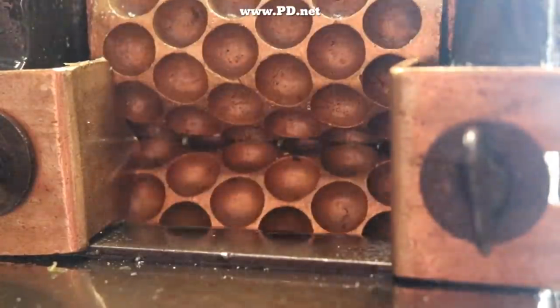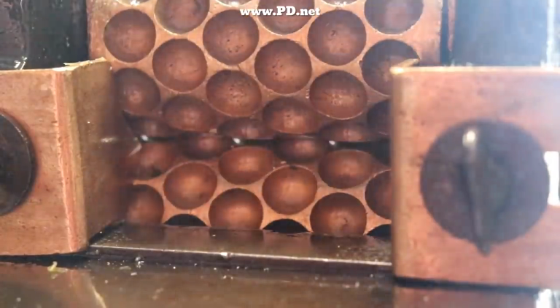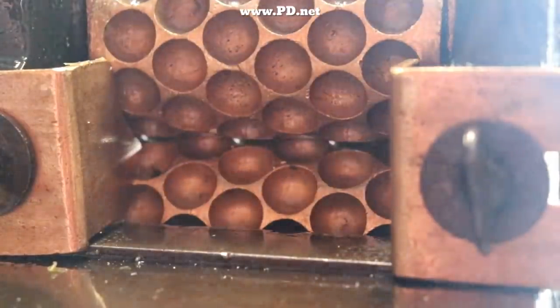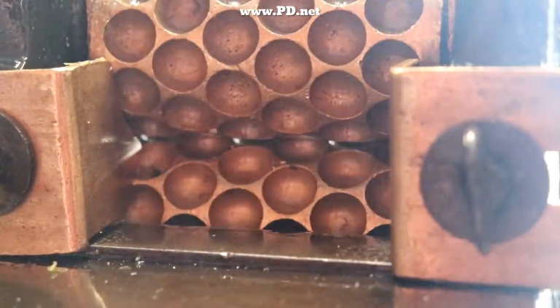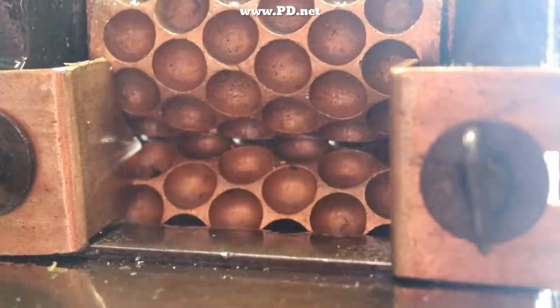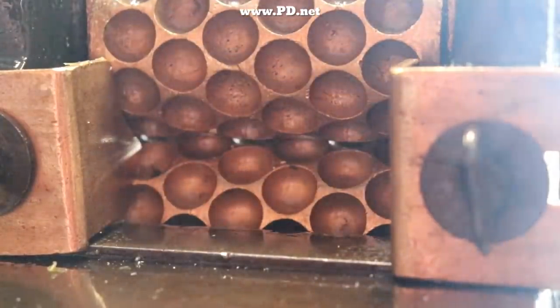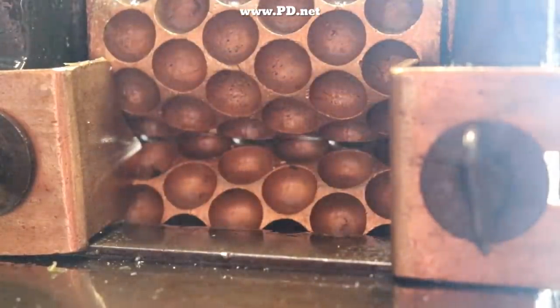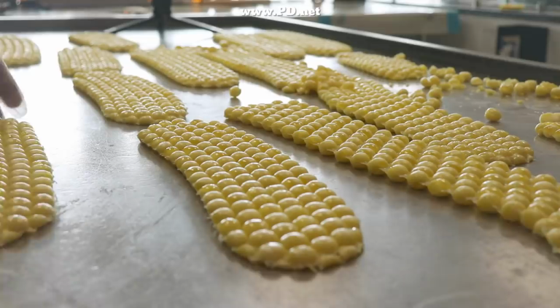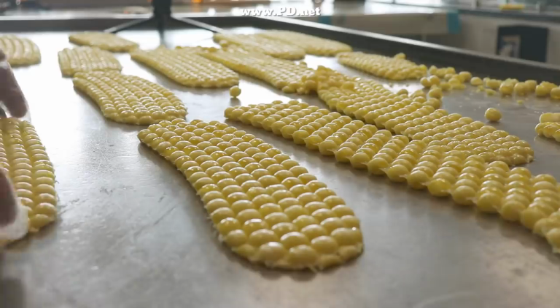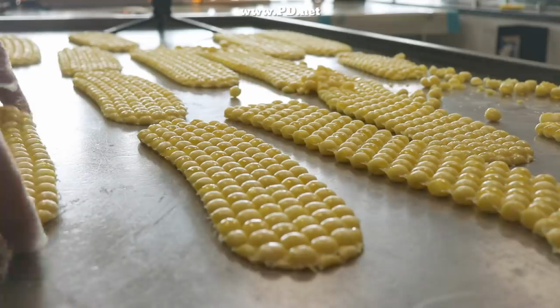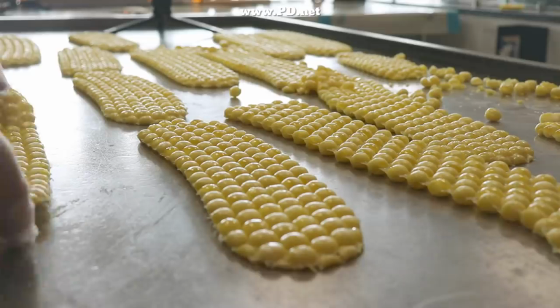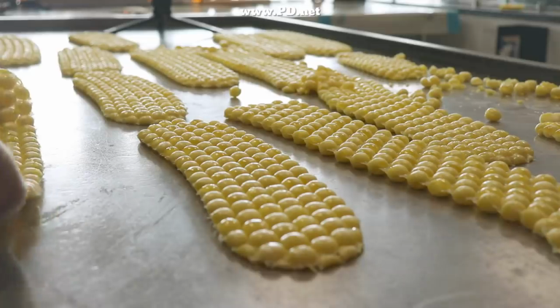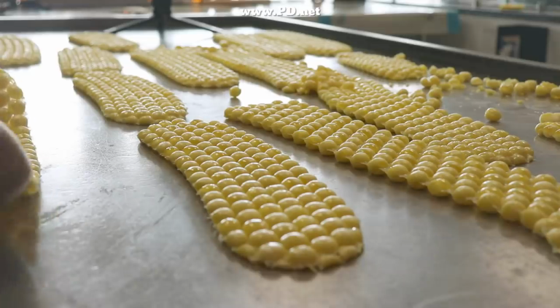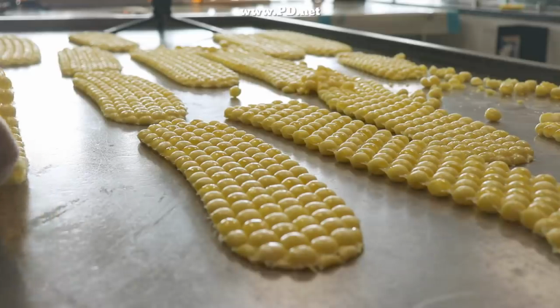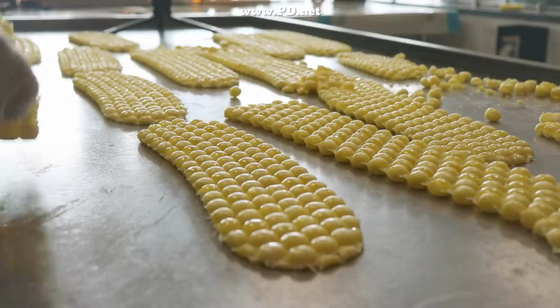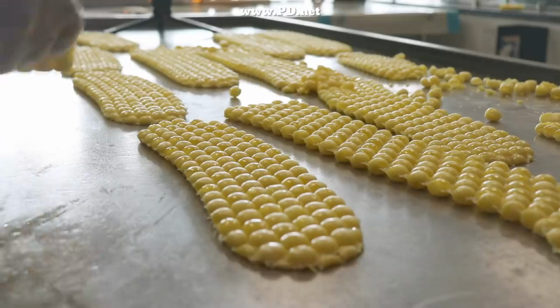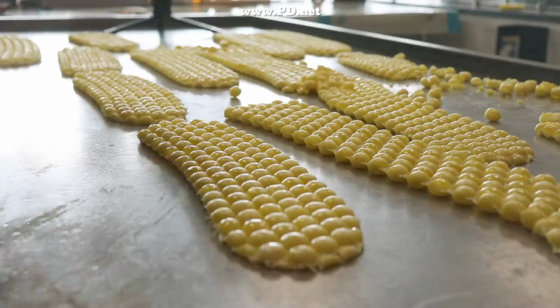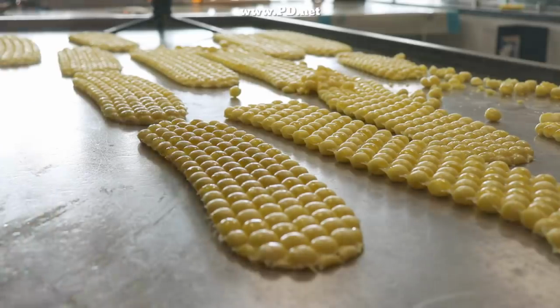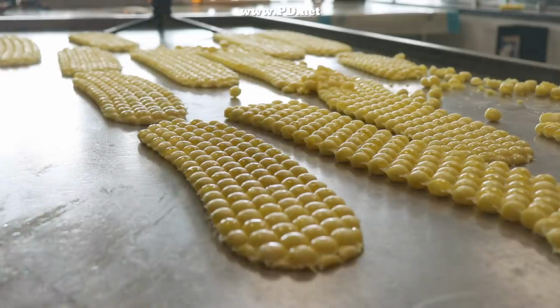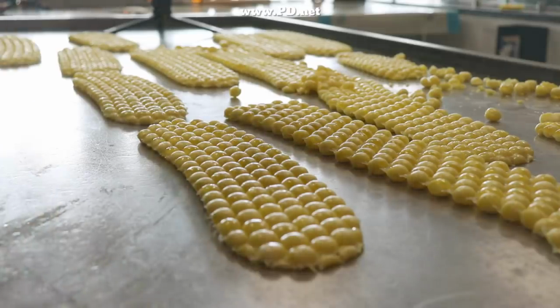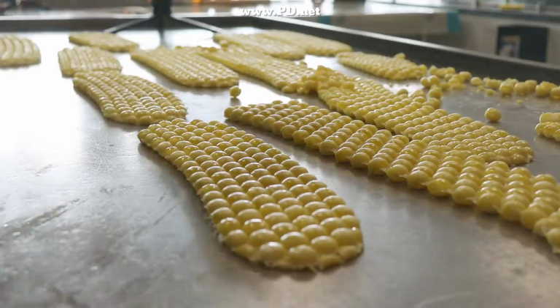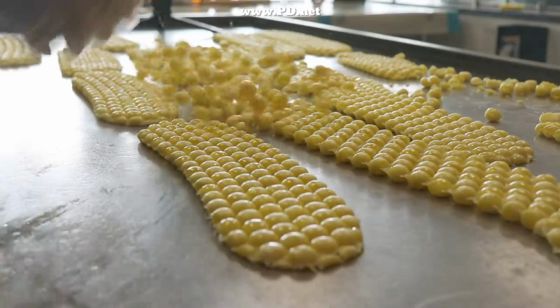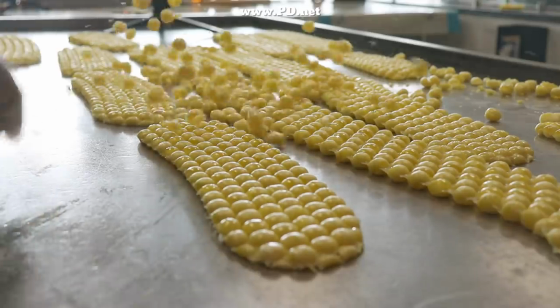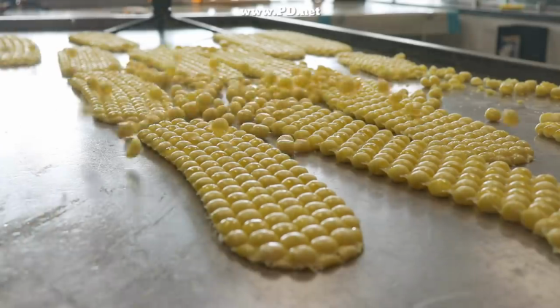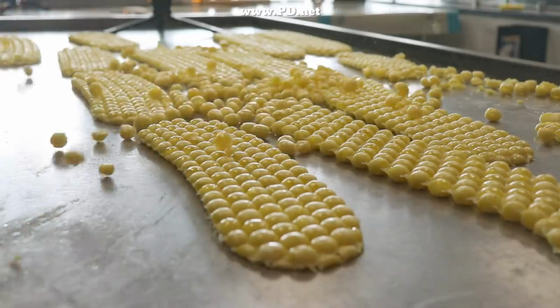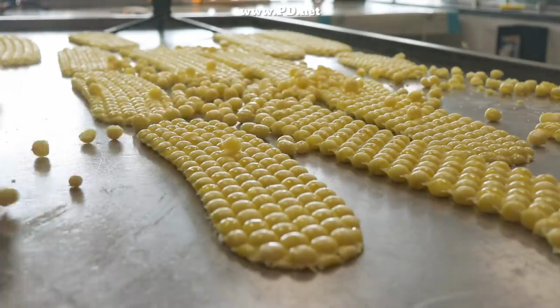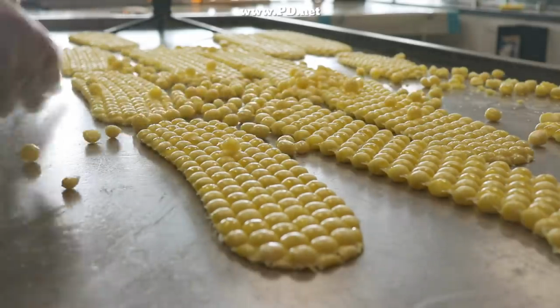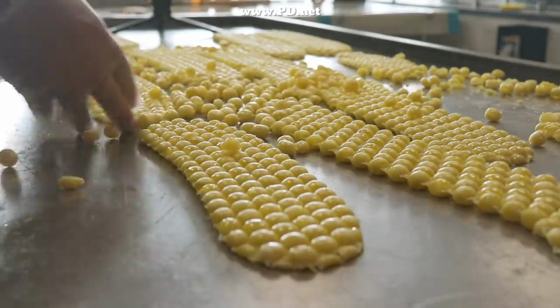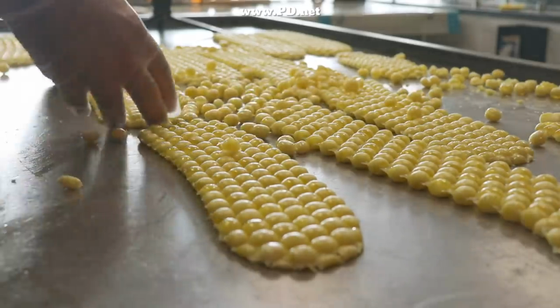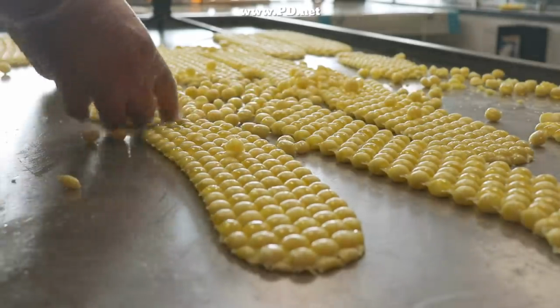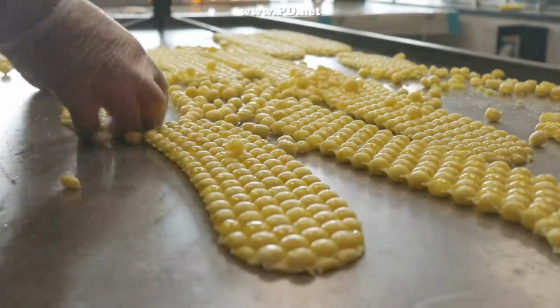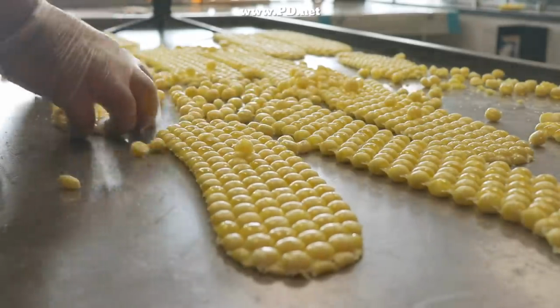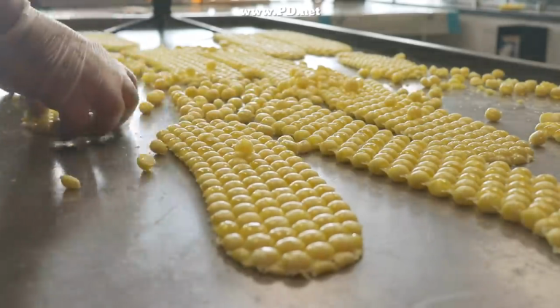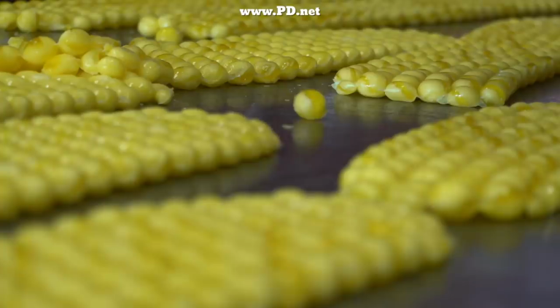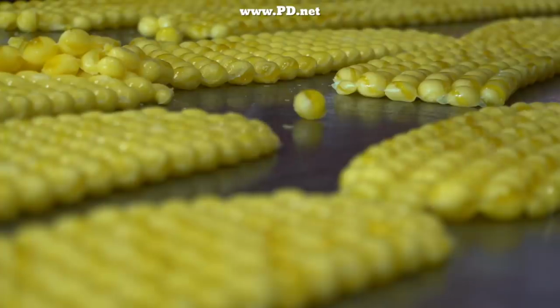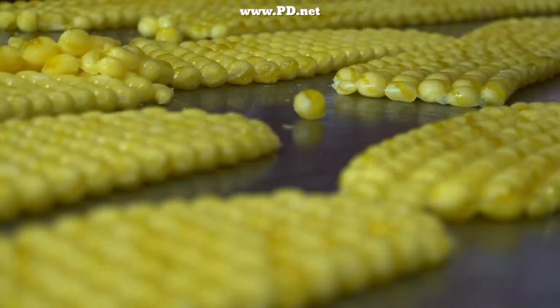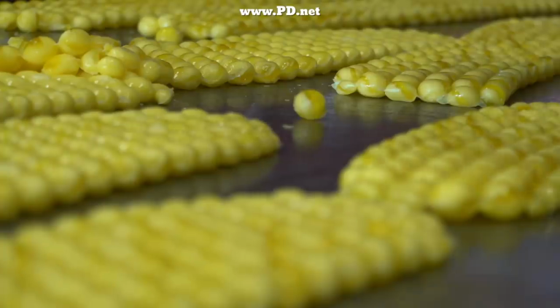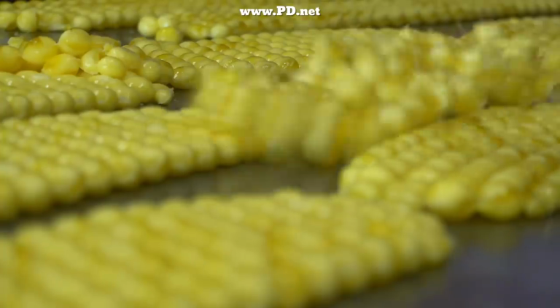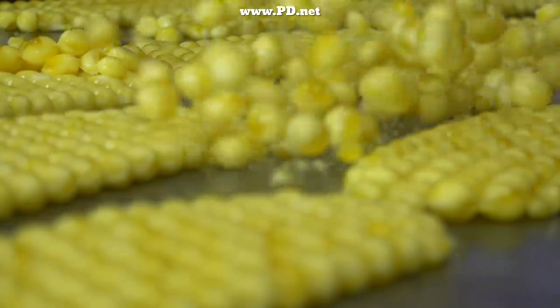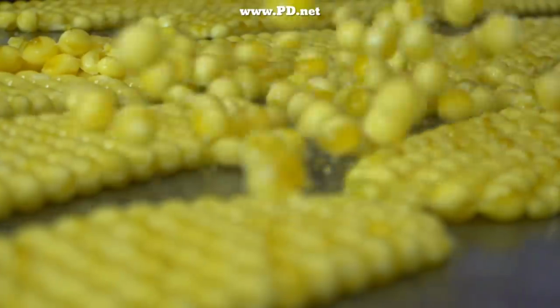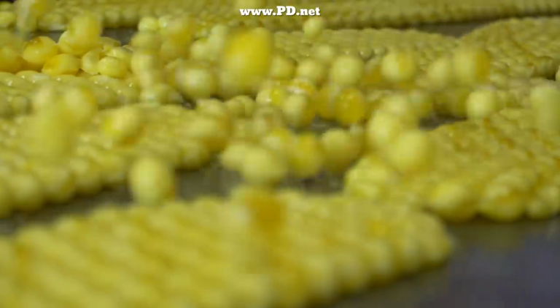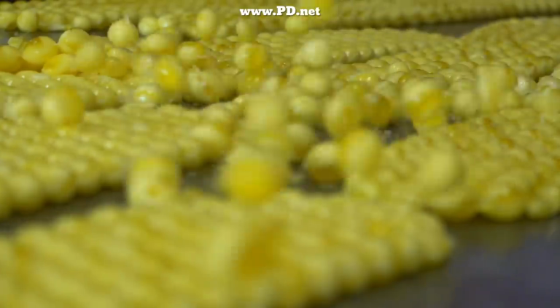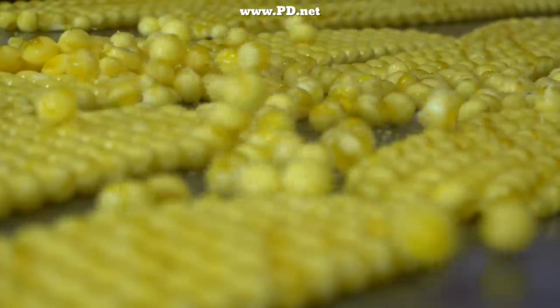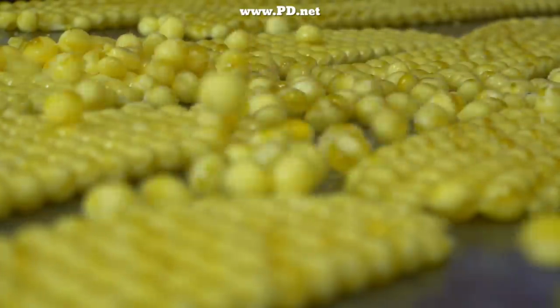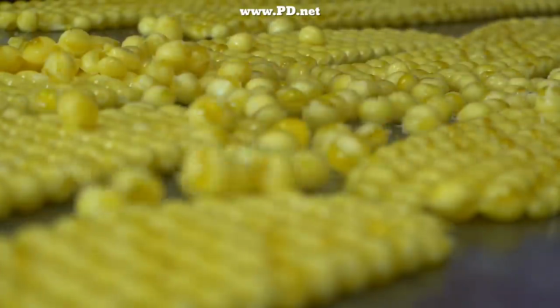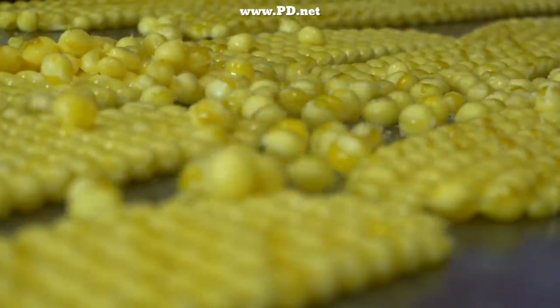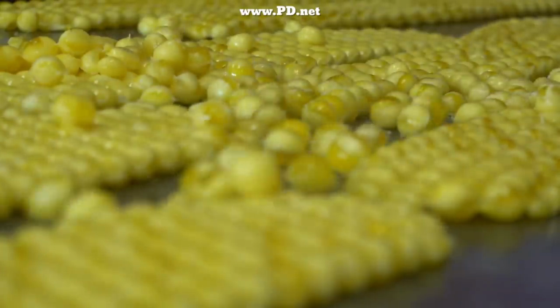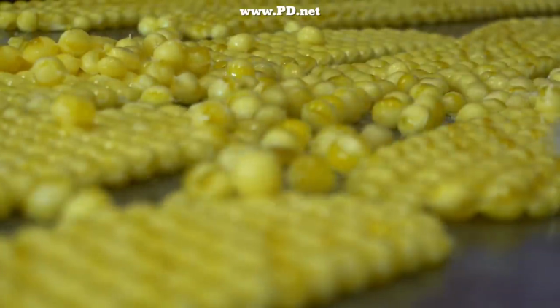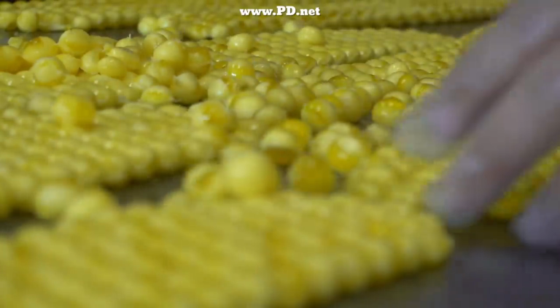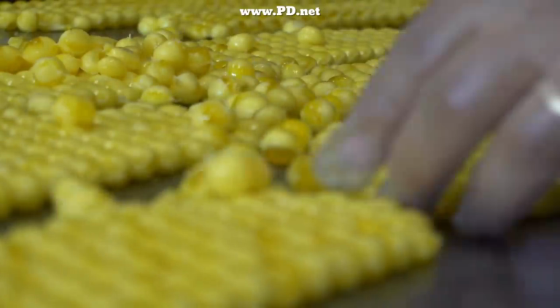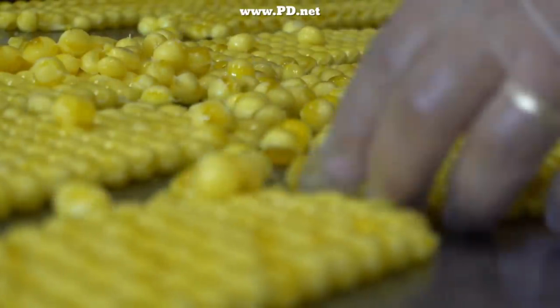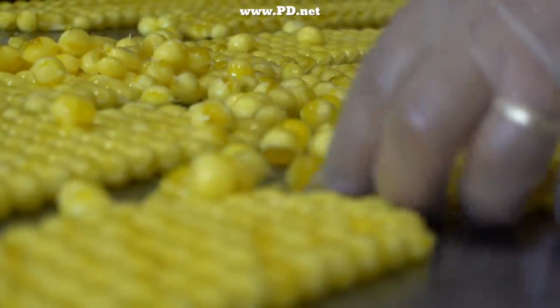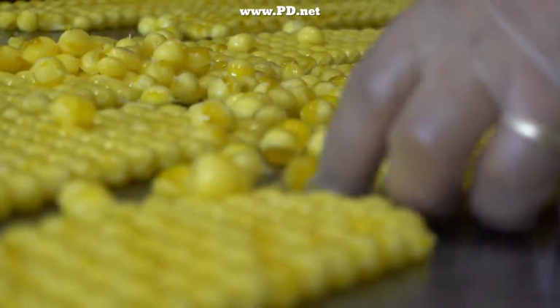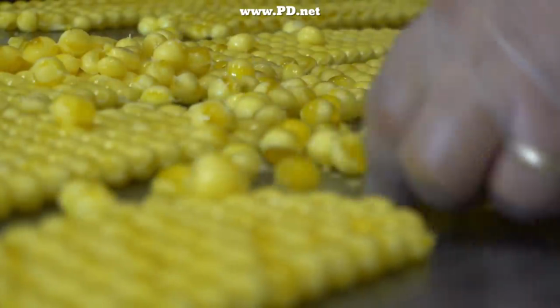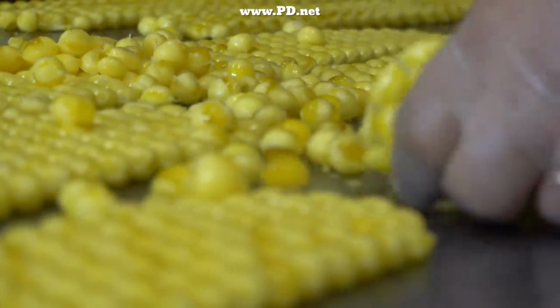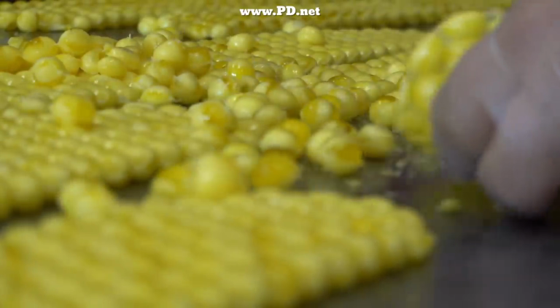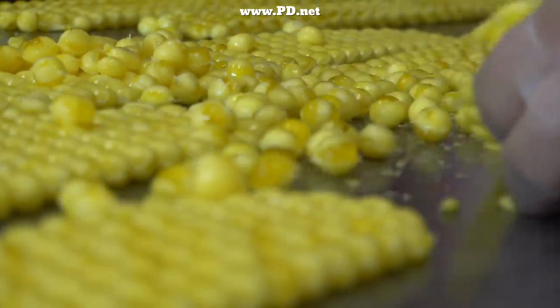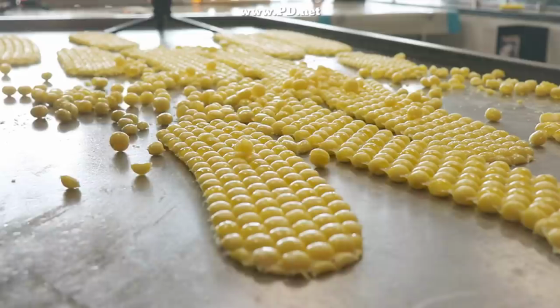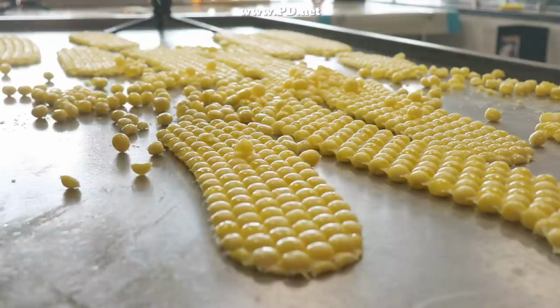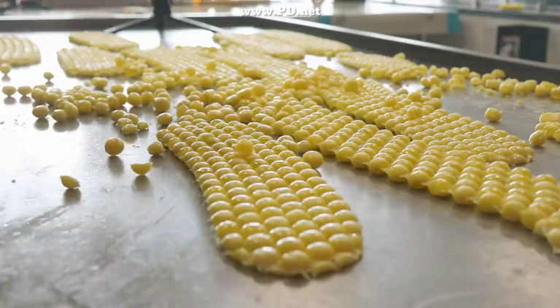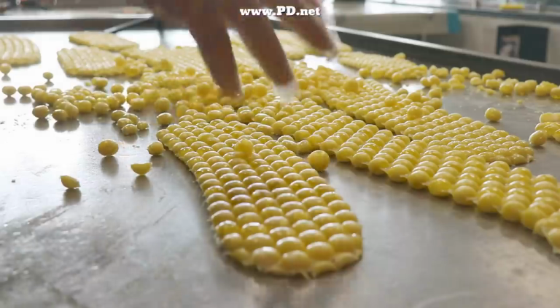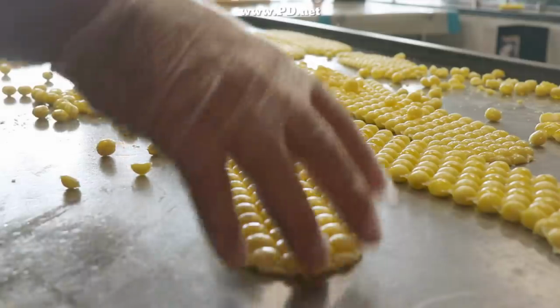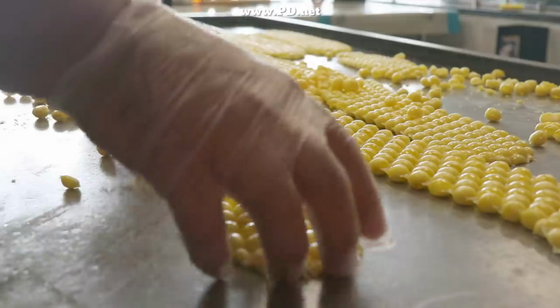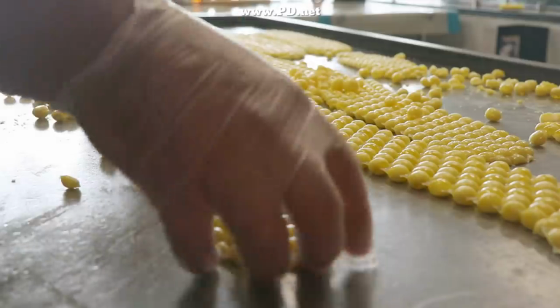We pick up the sheets of these candies and we drop them to break them, and this is why they're called drops — champagne drops, lemon drops, and cough drops.